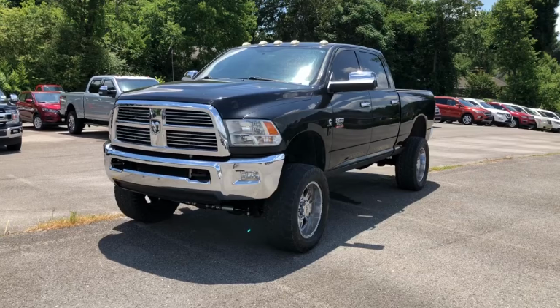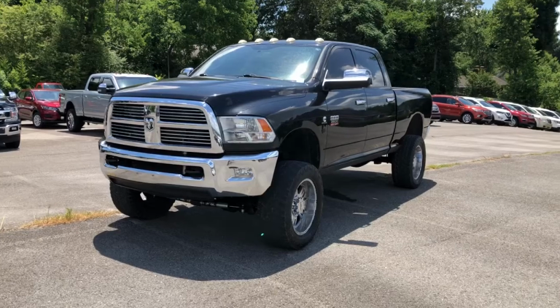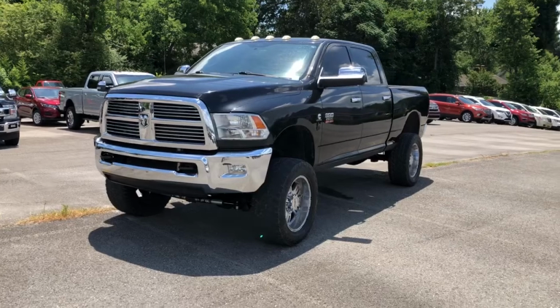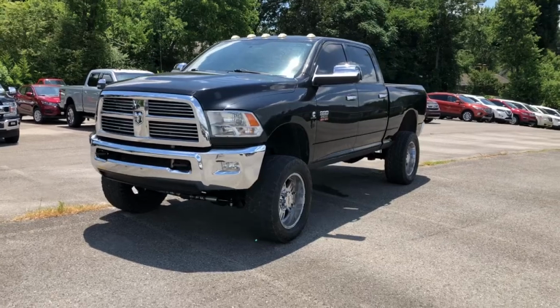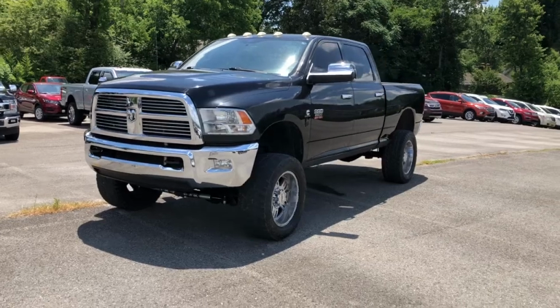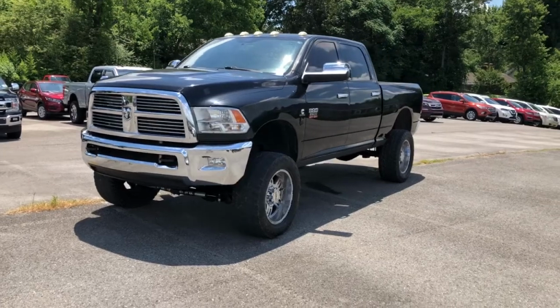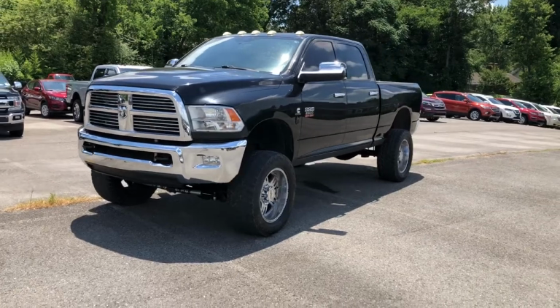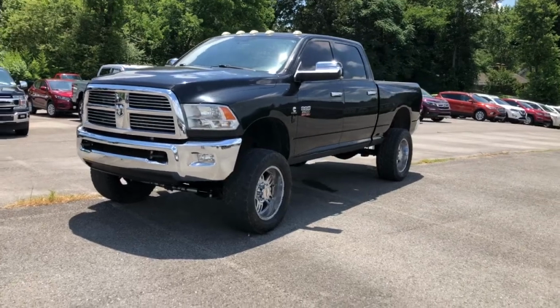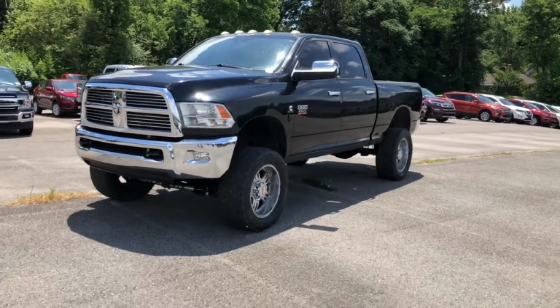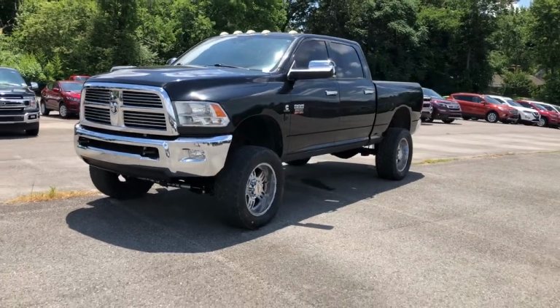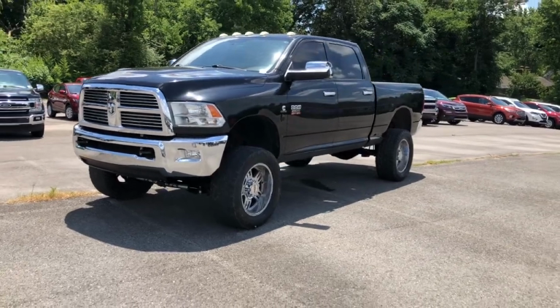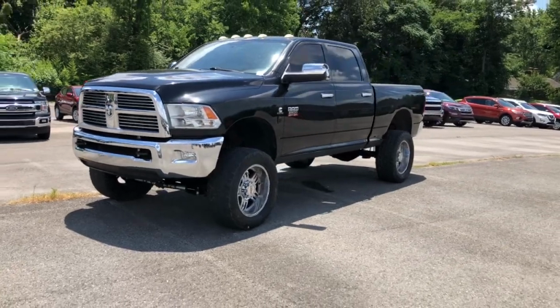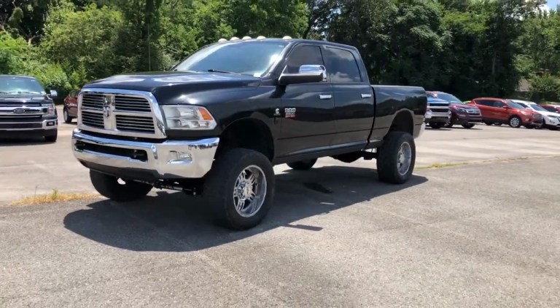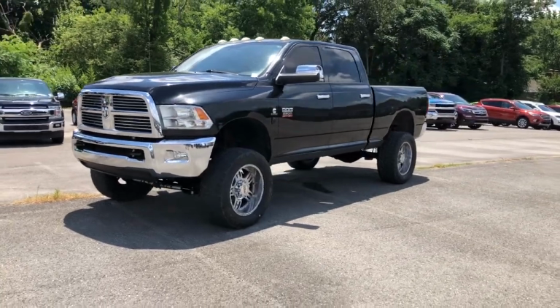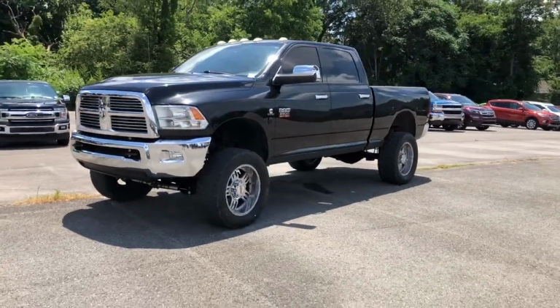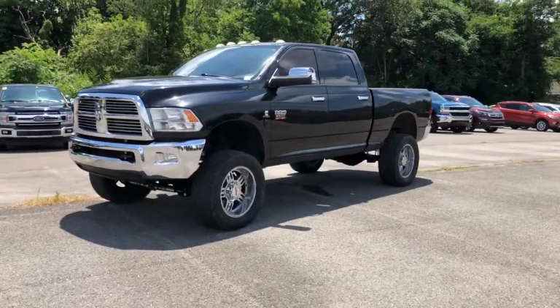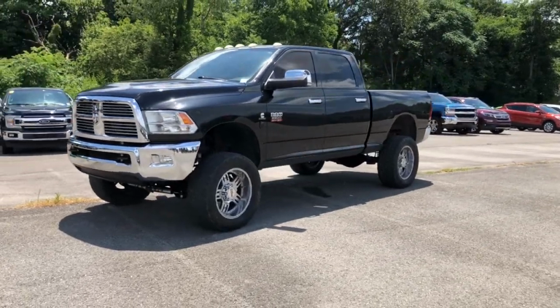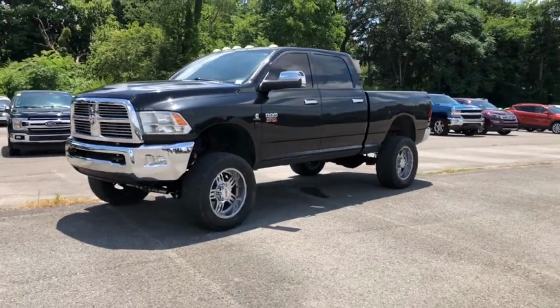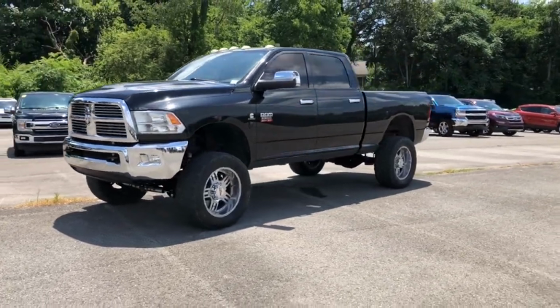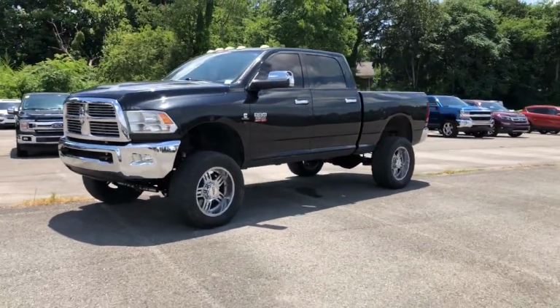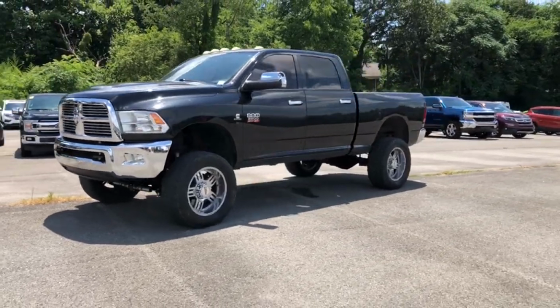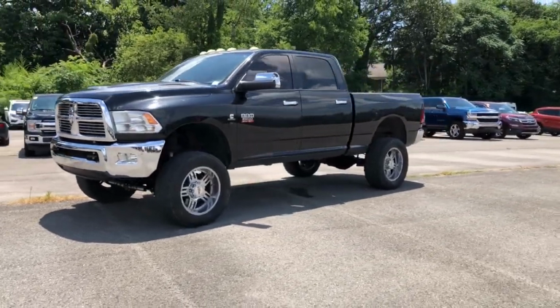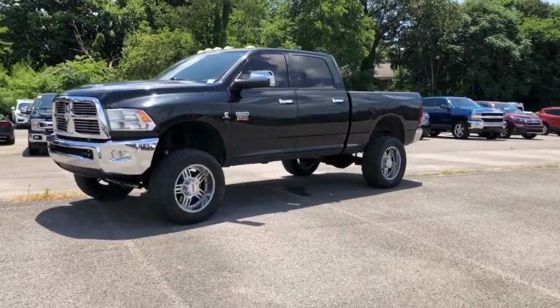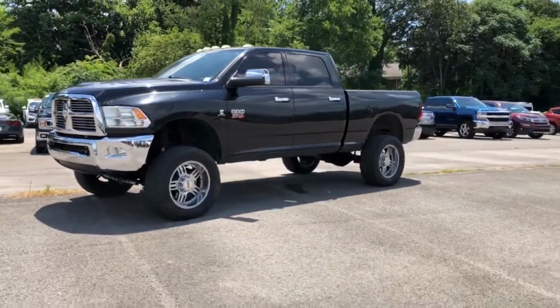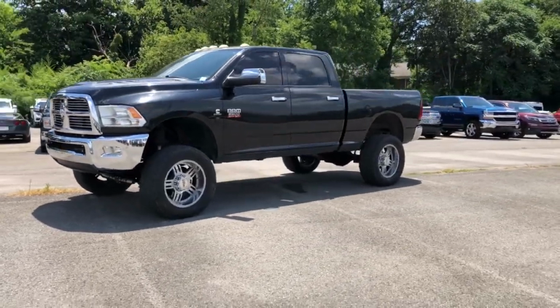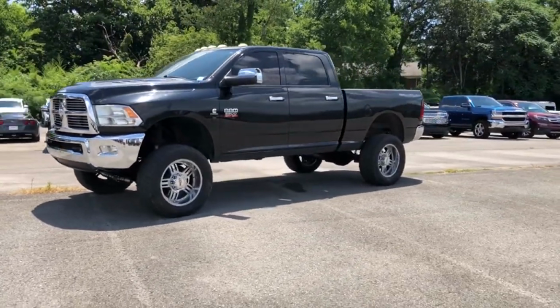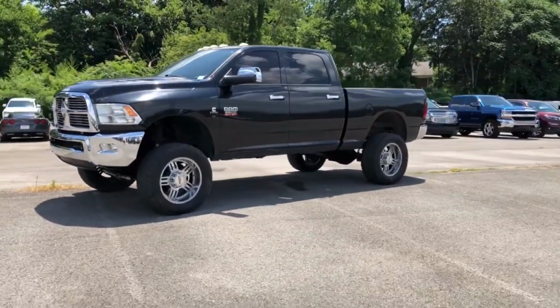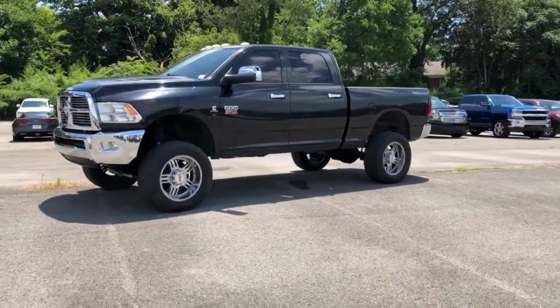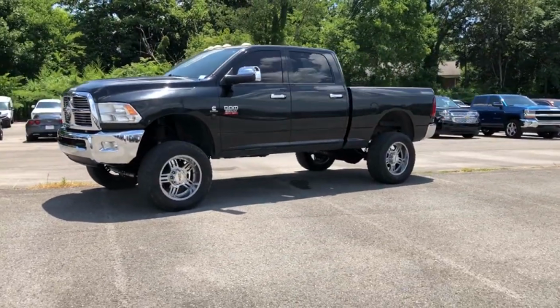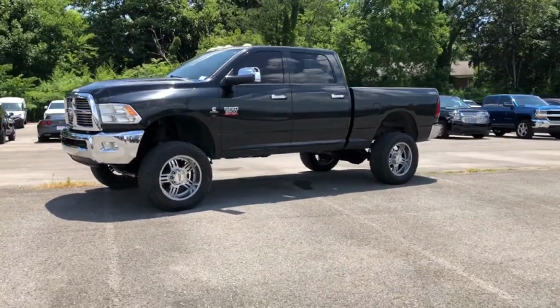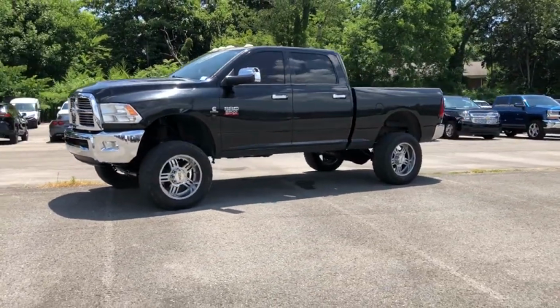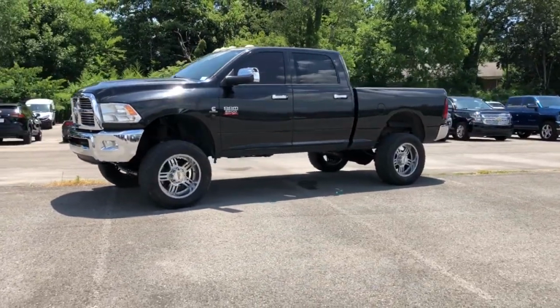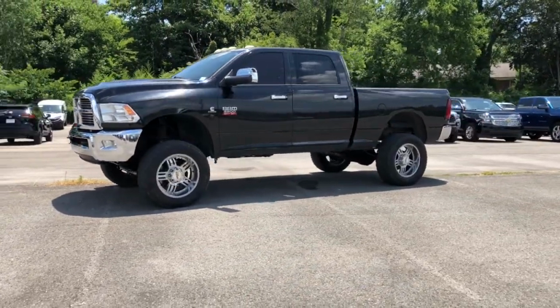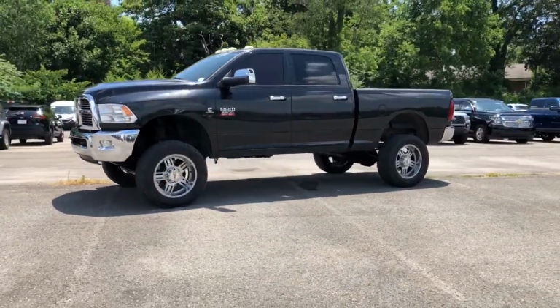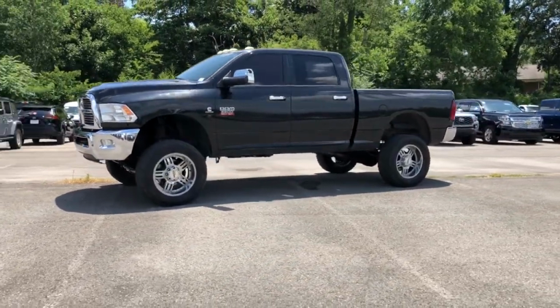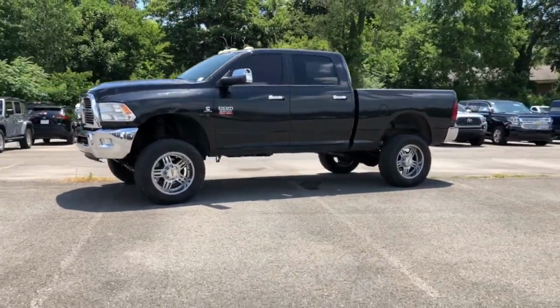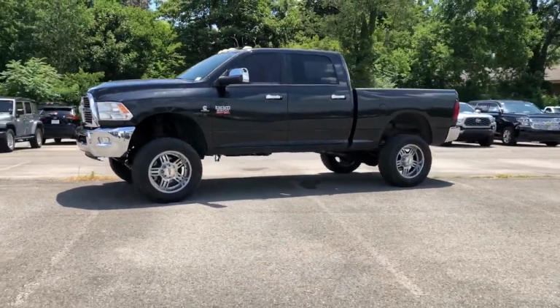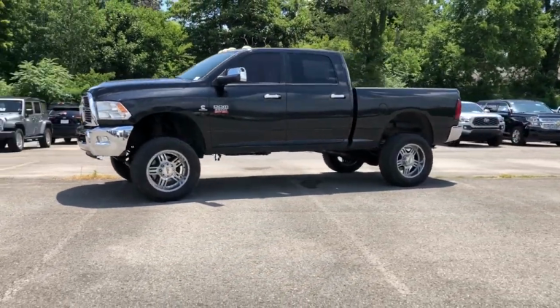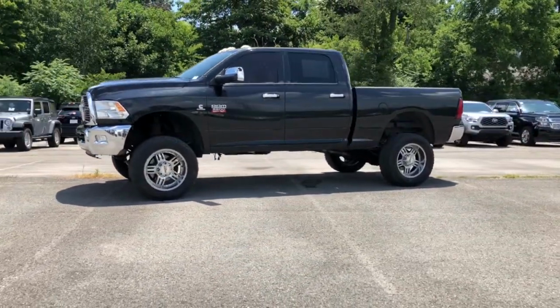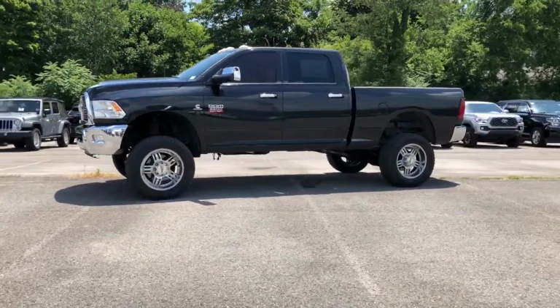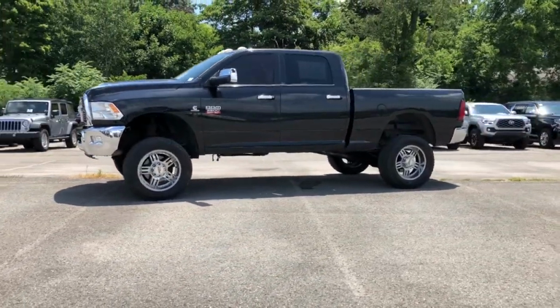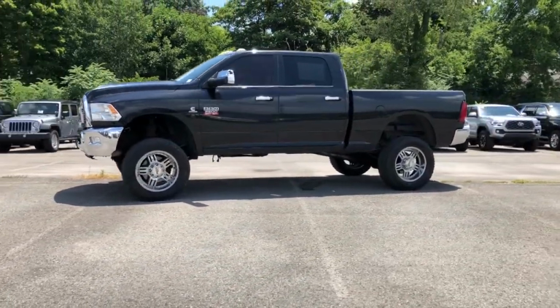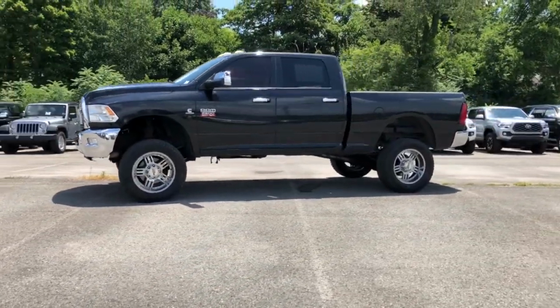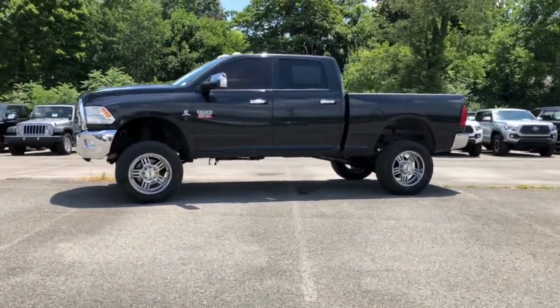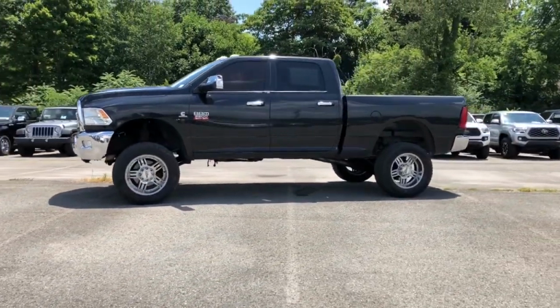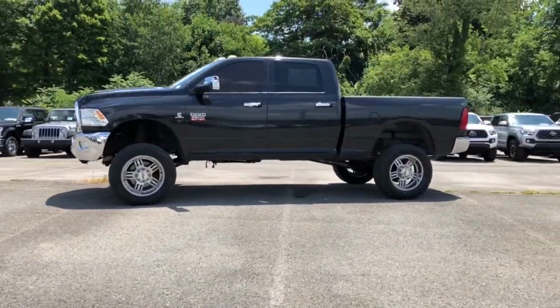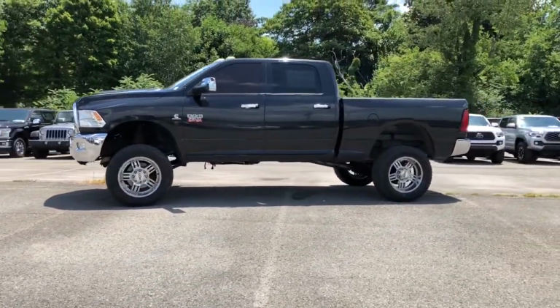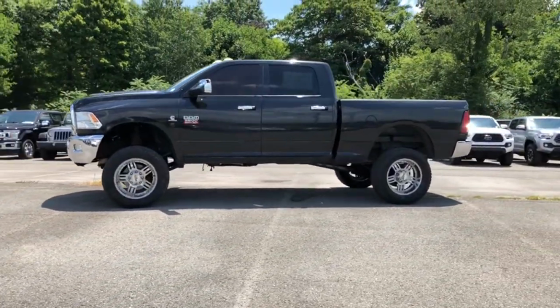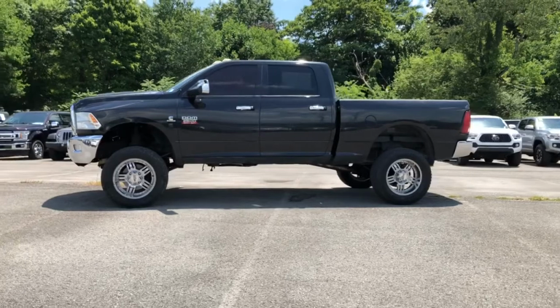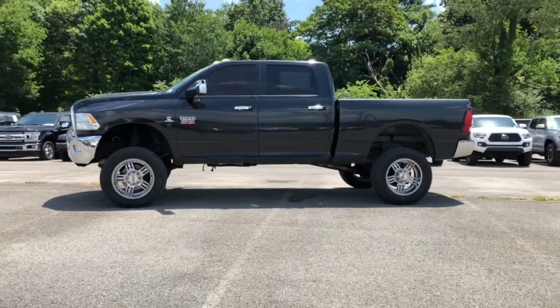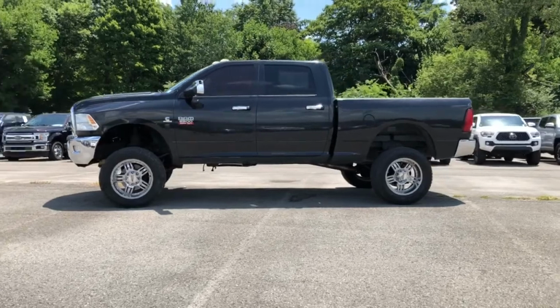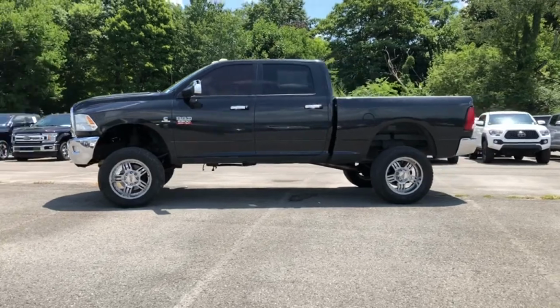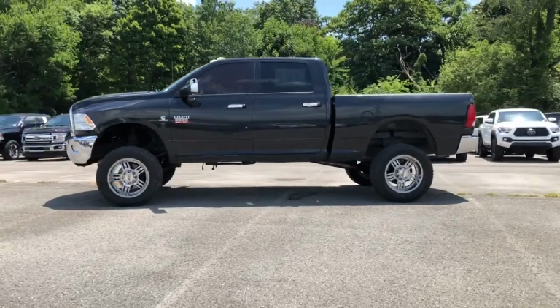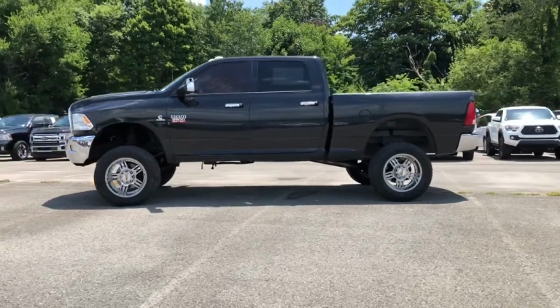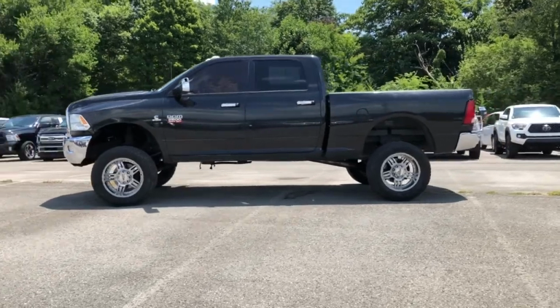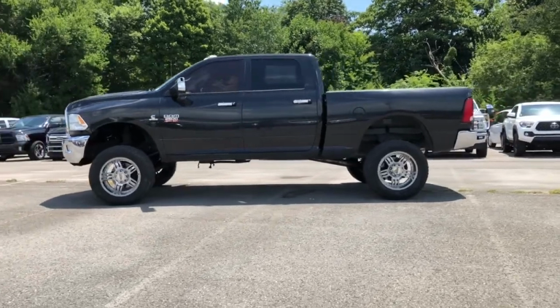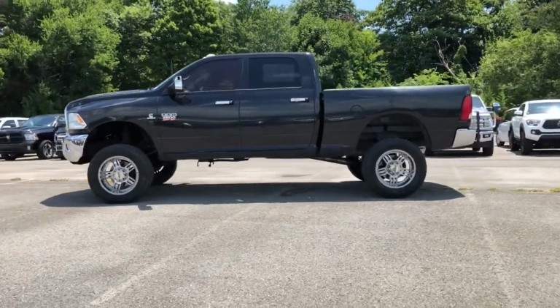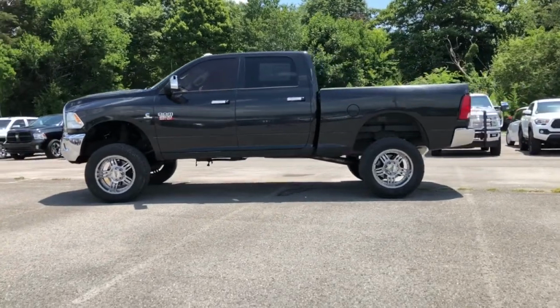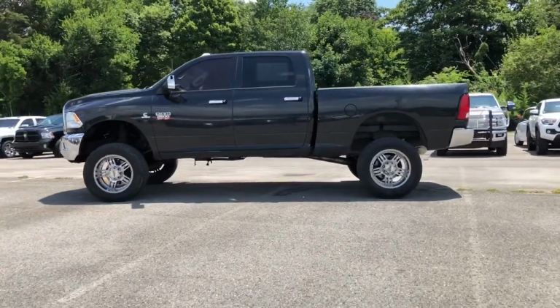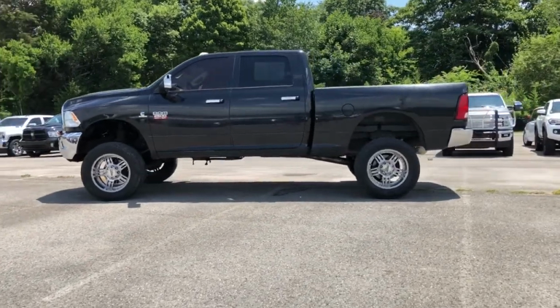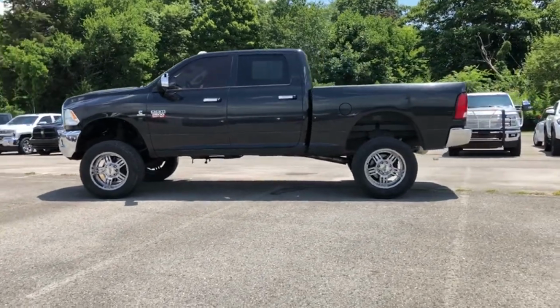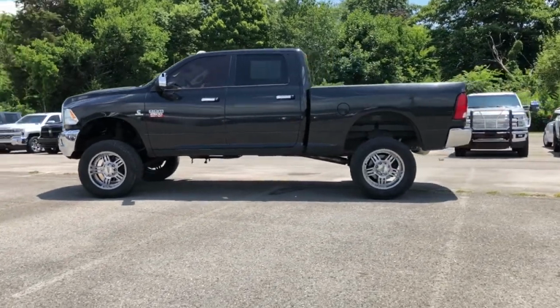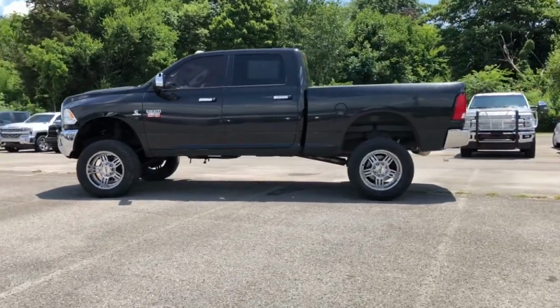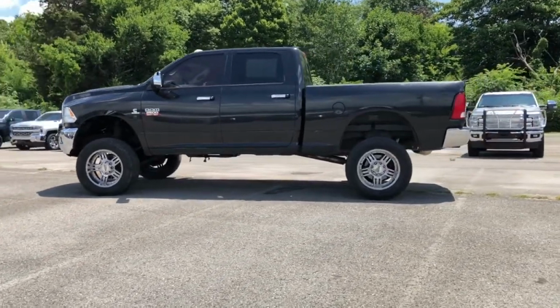The Dodge Ram 2500, the heavy-duty truck that's rugged, stylish, connected, and more than up to the task.